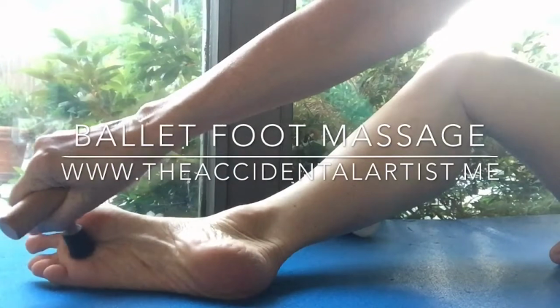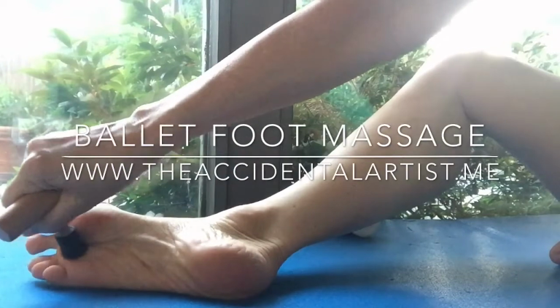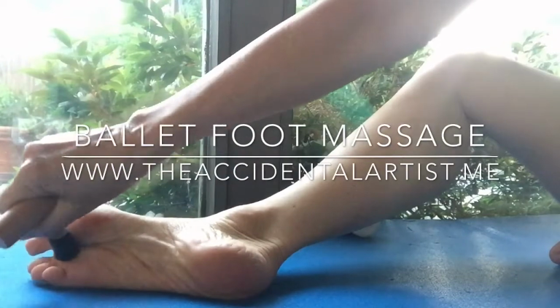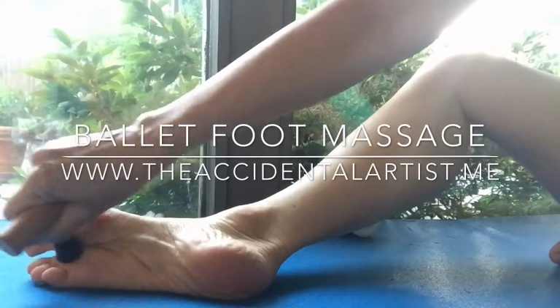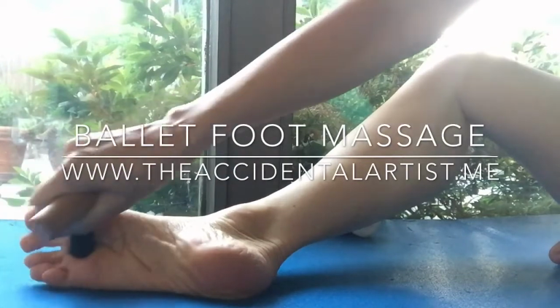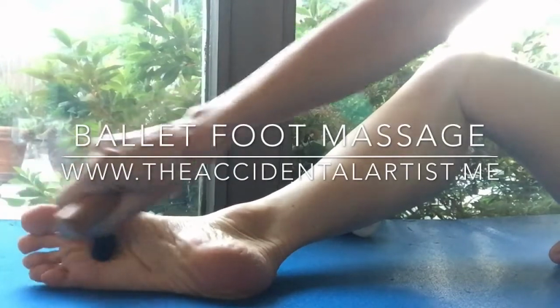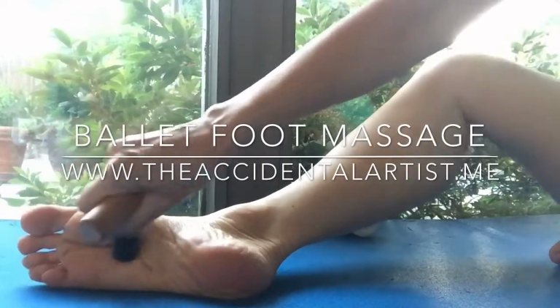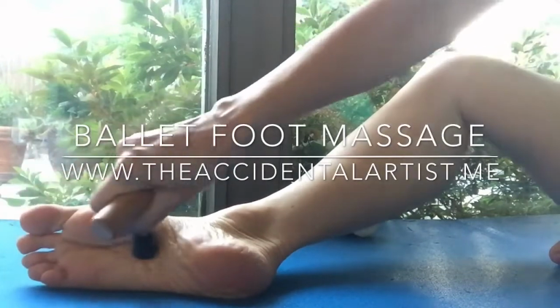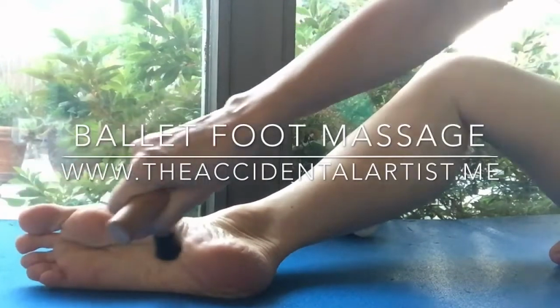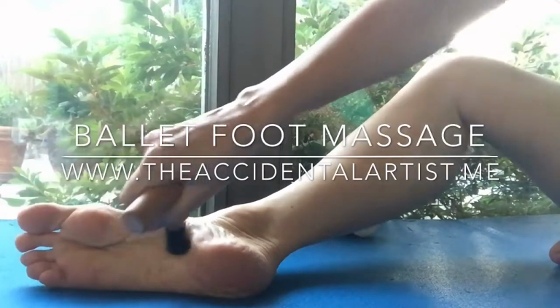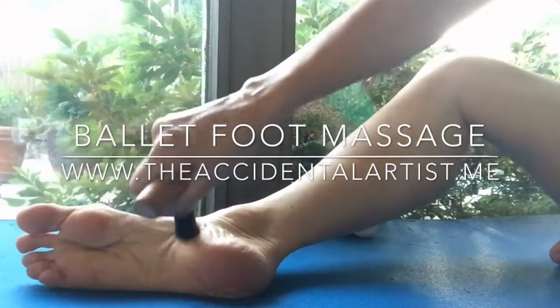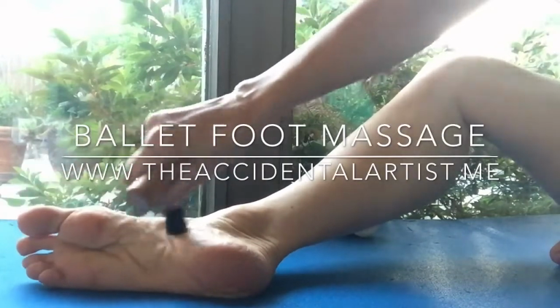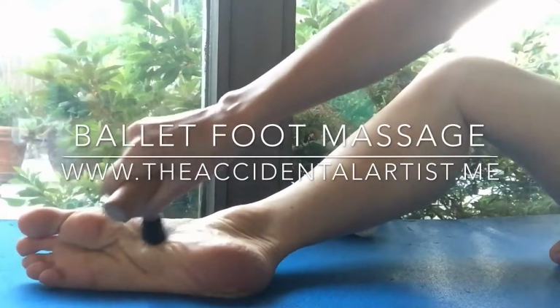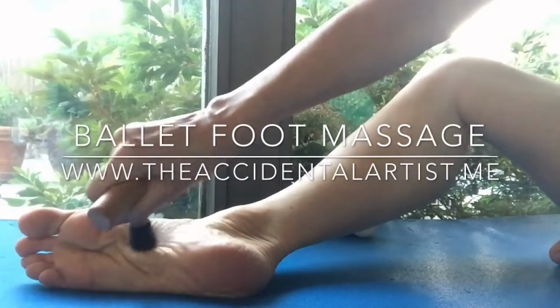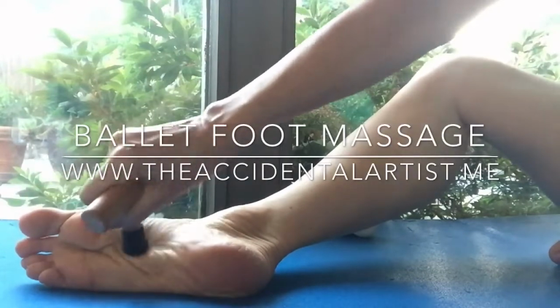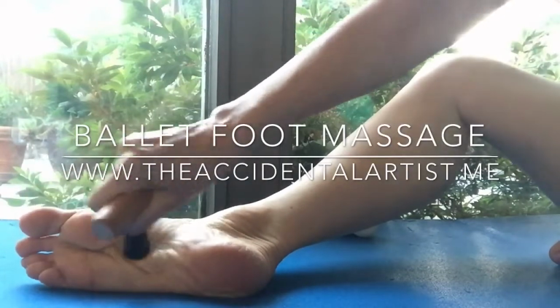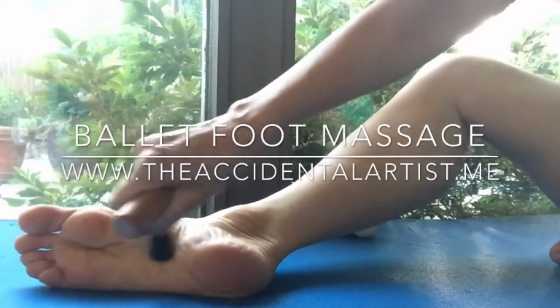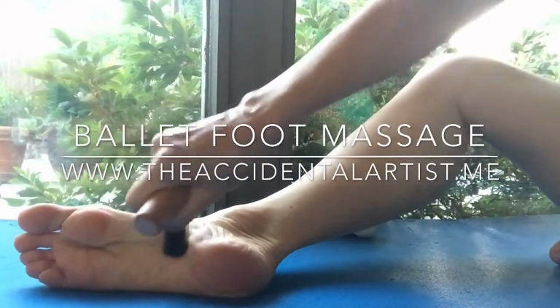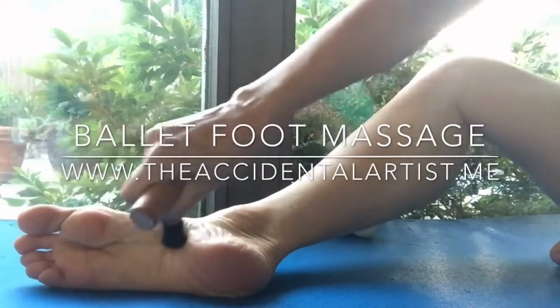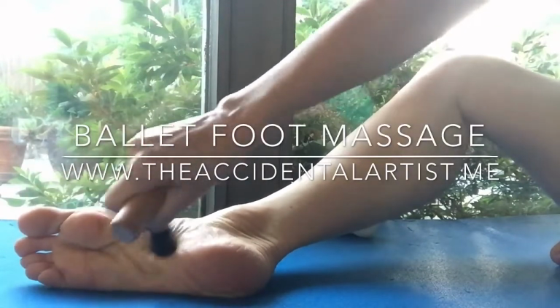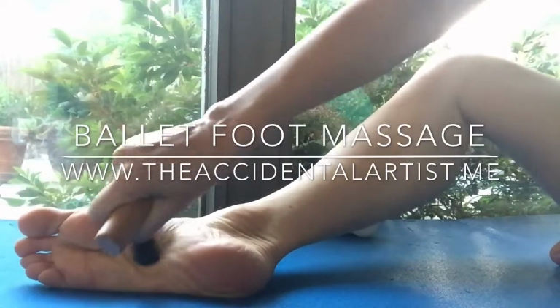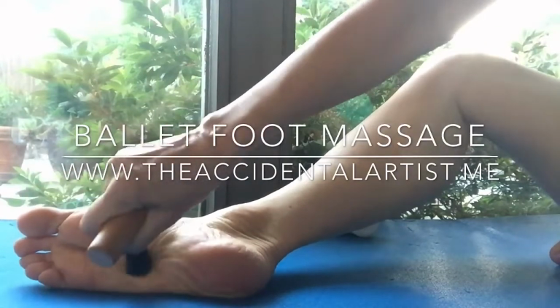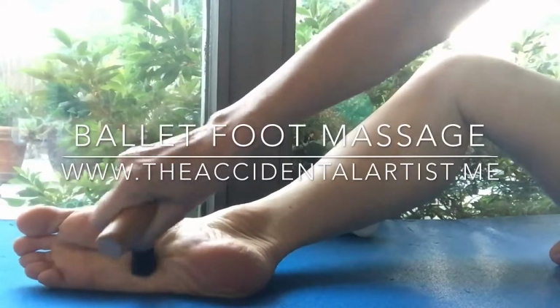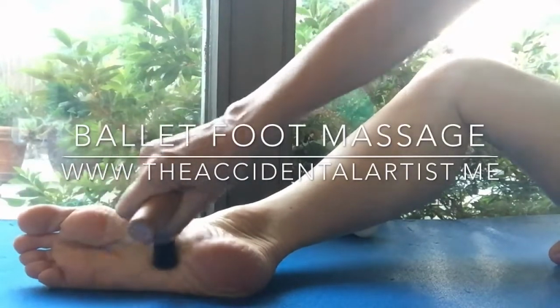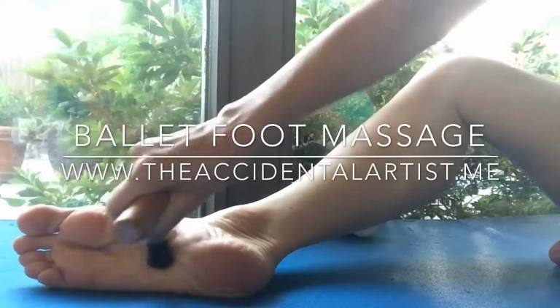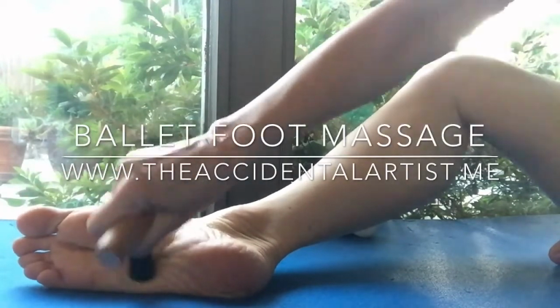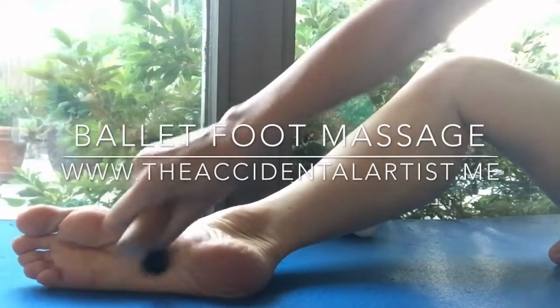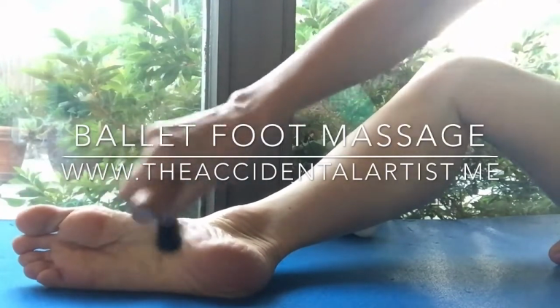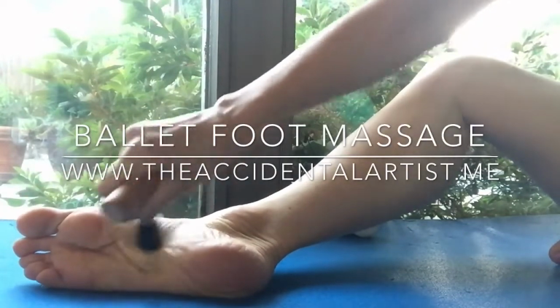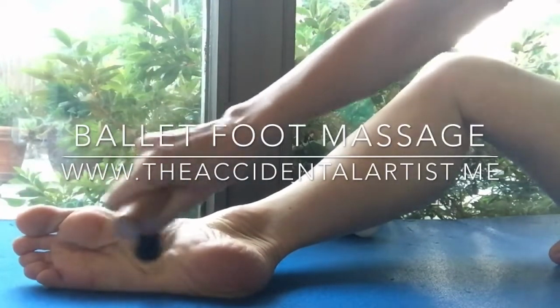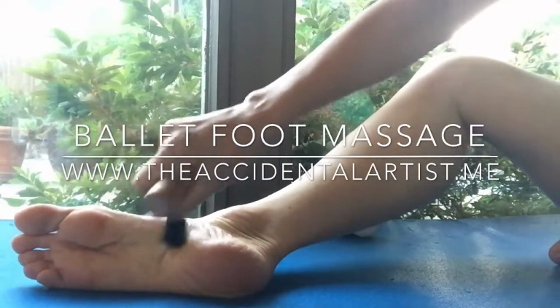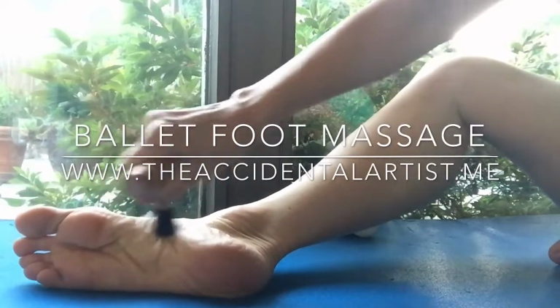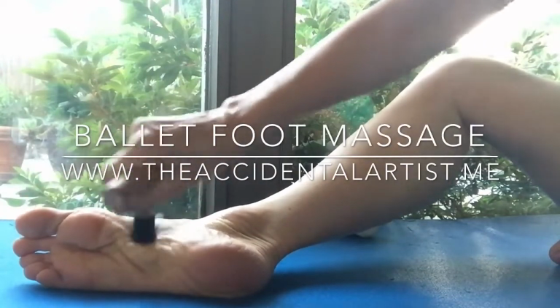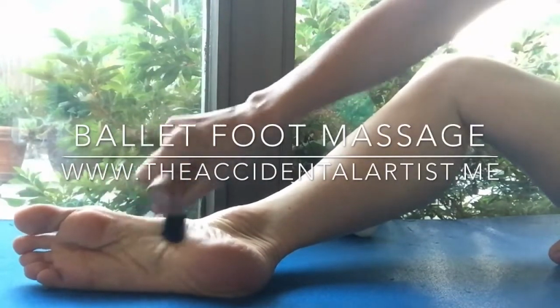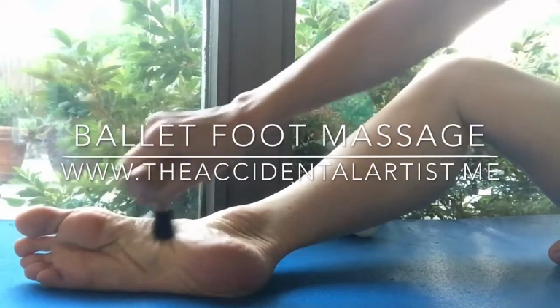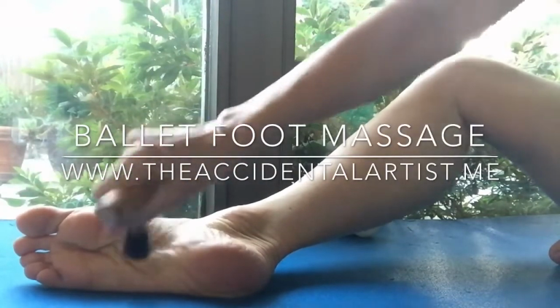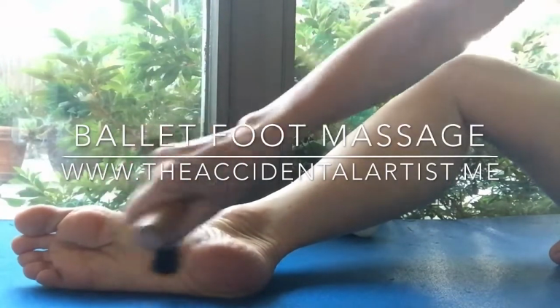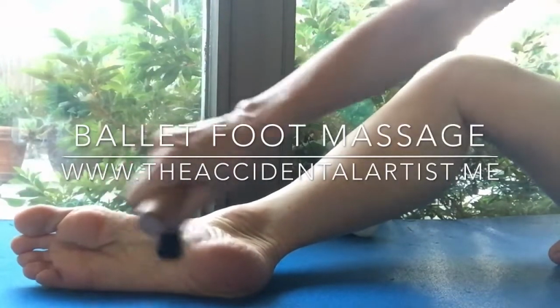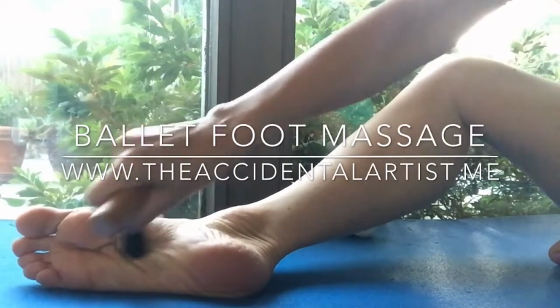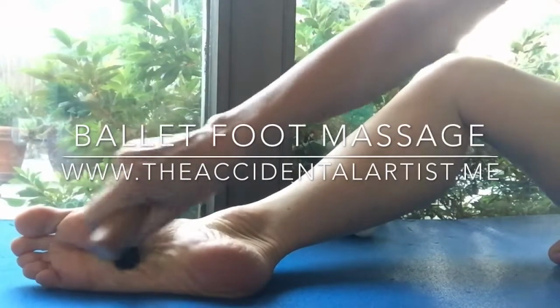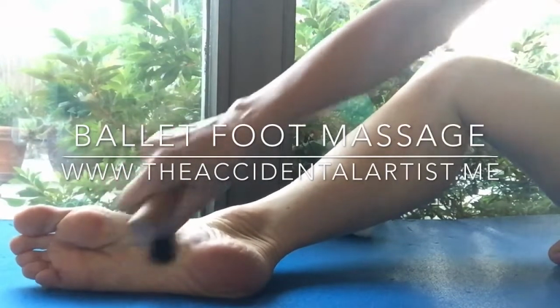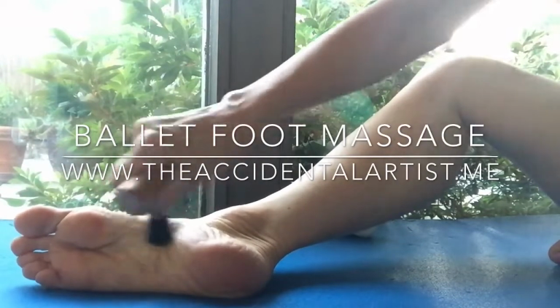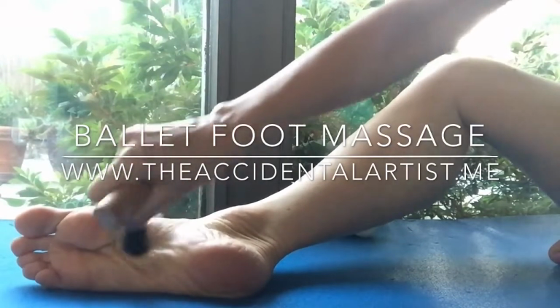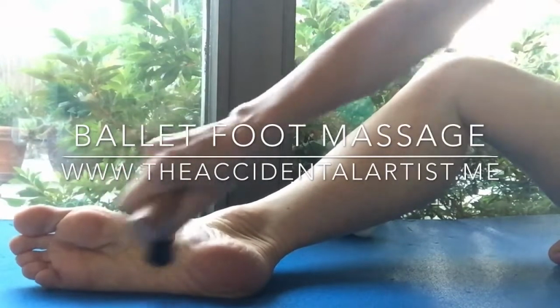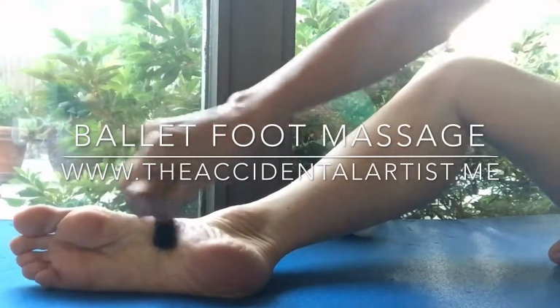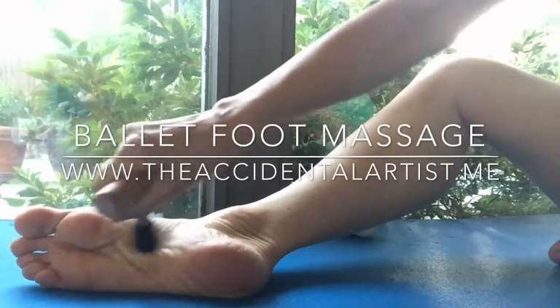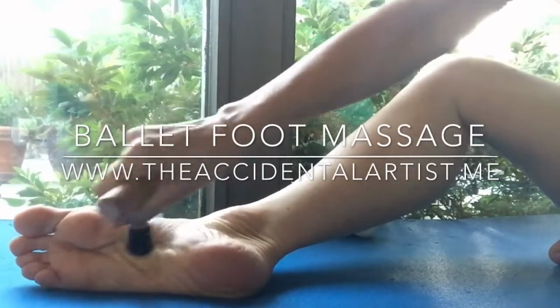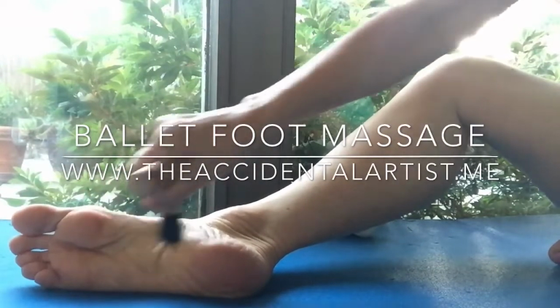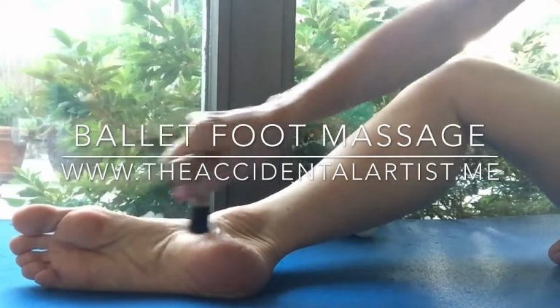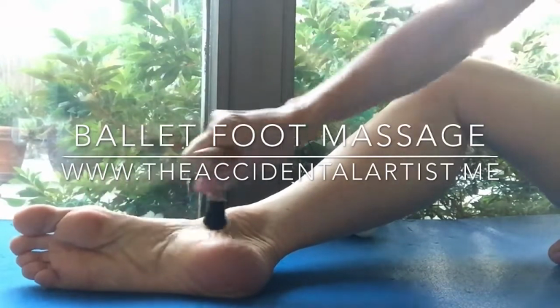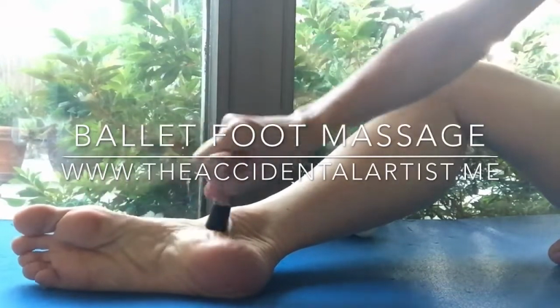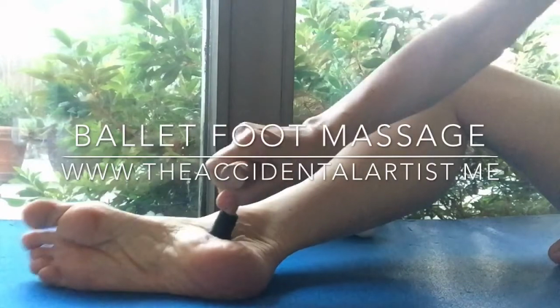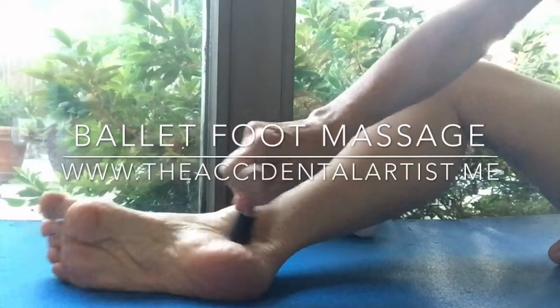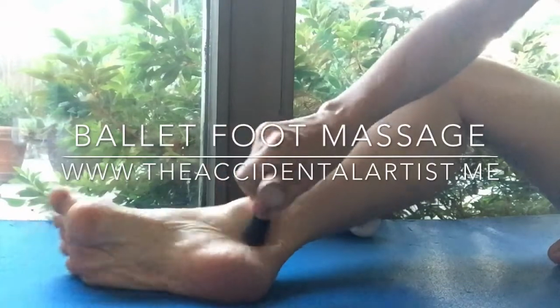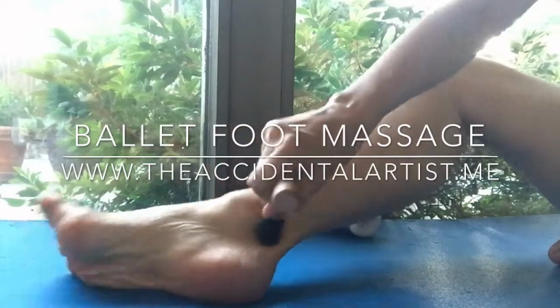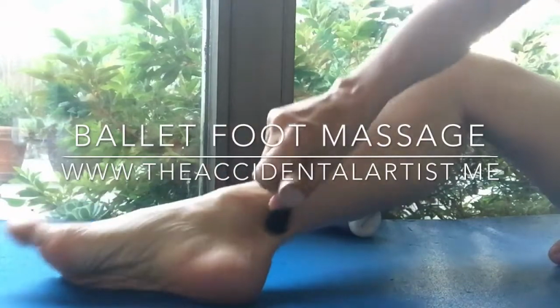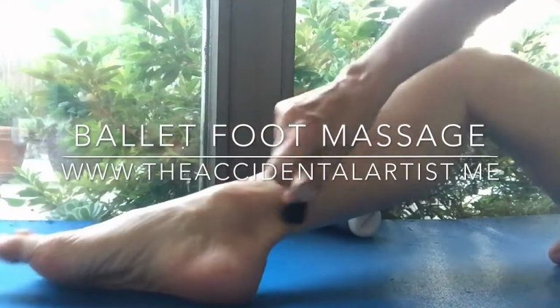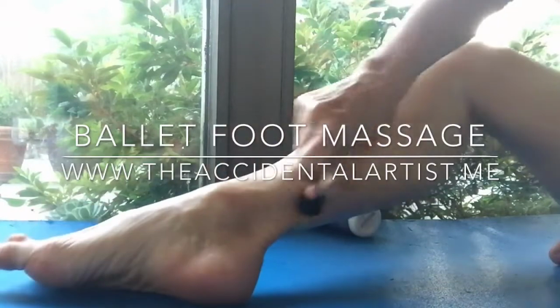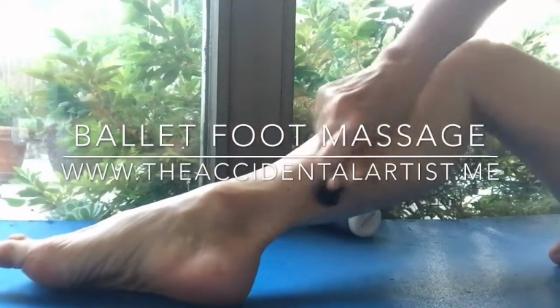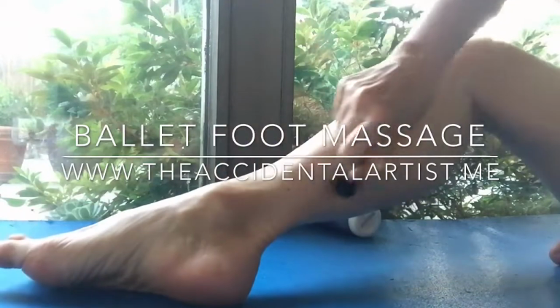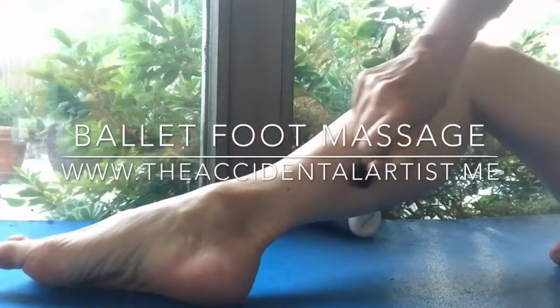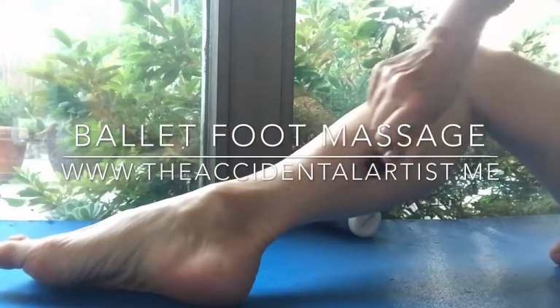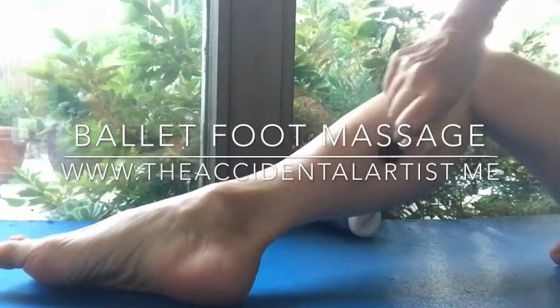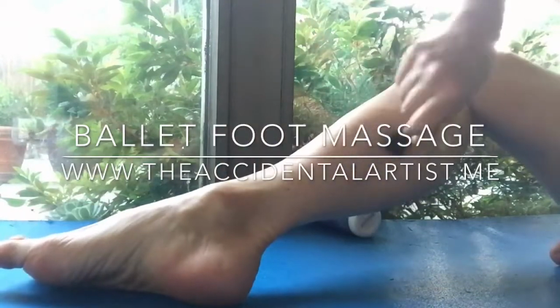You can repeat this as many times as you need to. Sometimes you'll find a little trigger point in there and you'll have to go back over it.